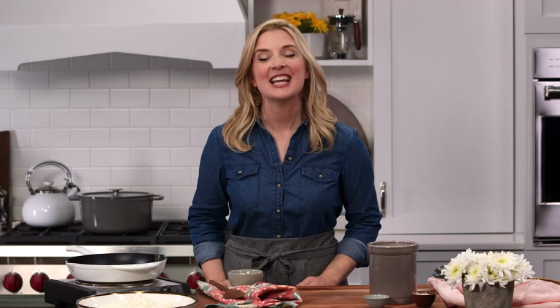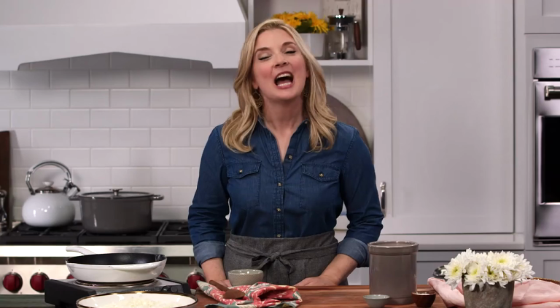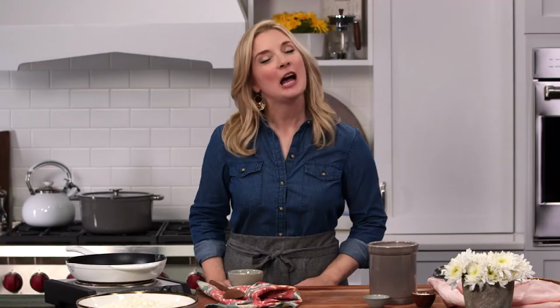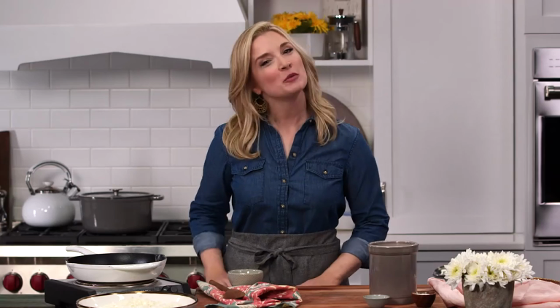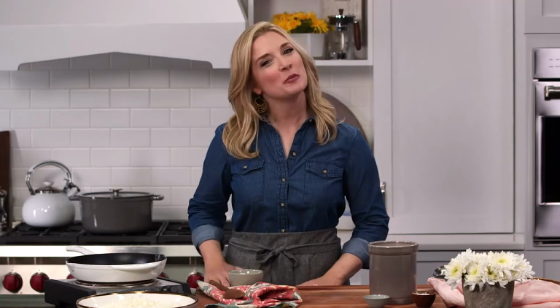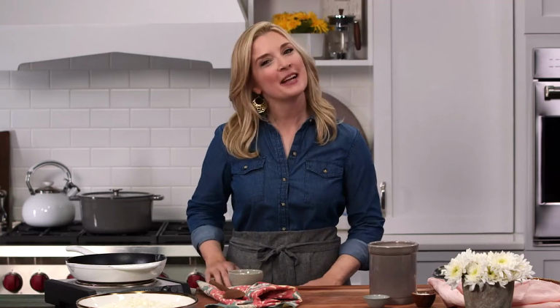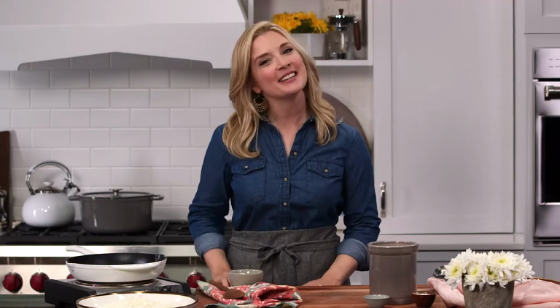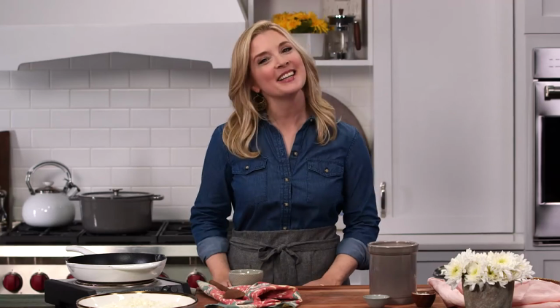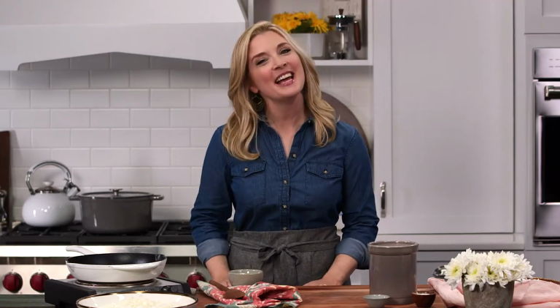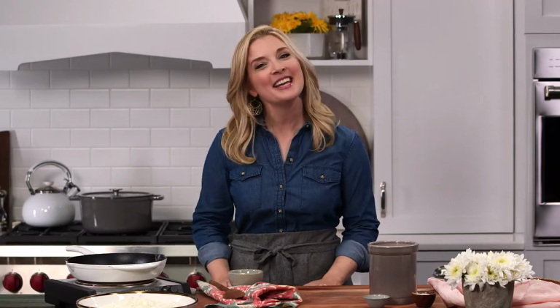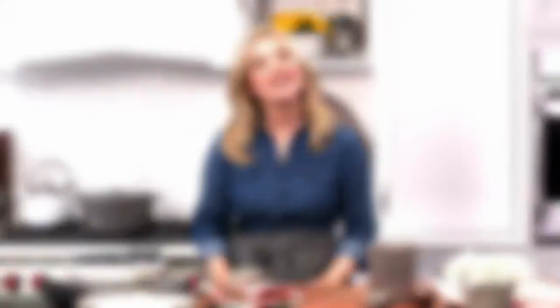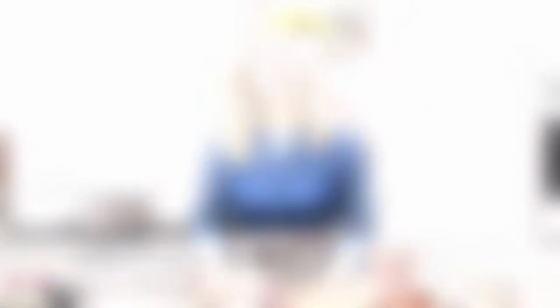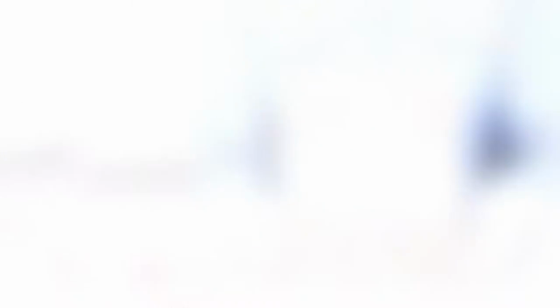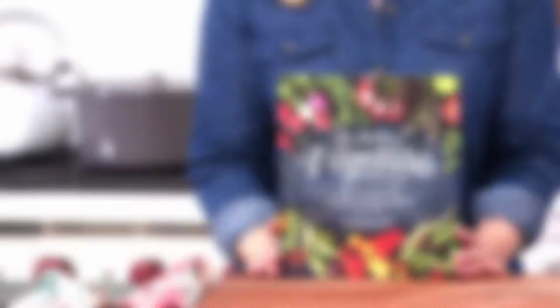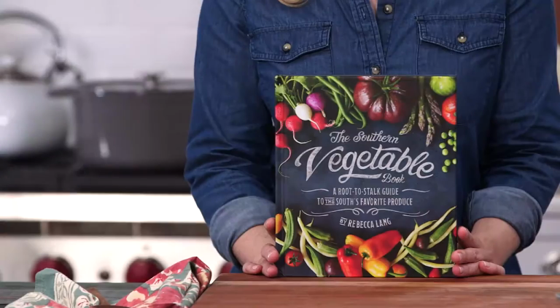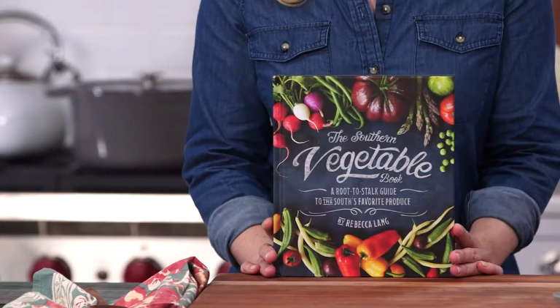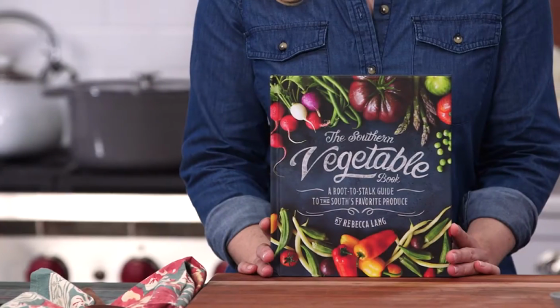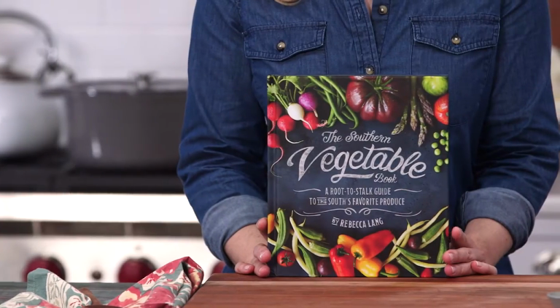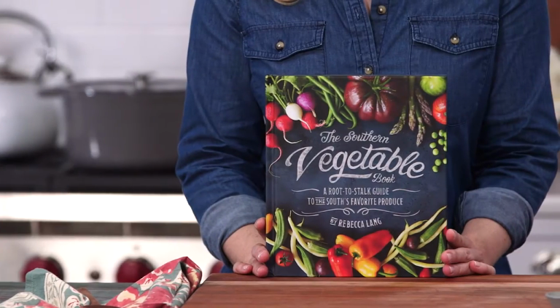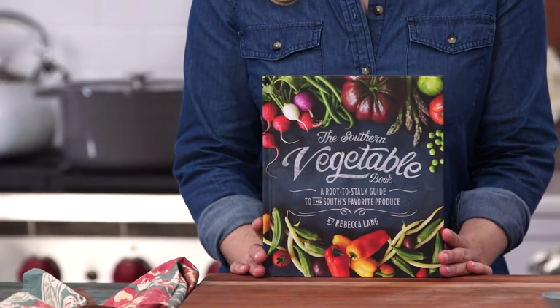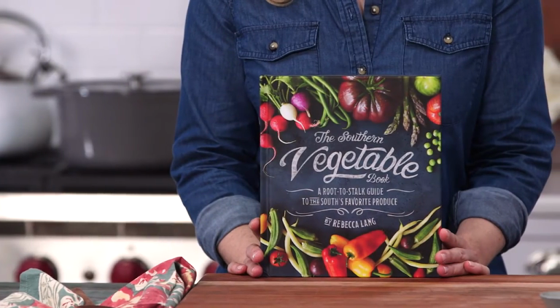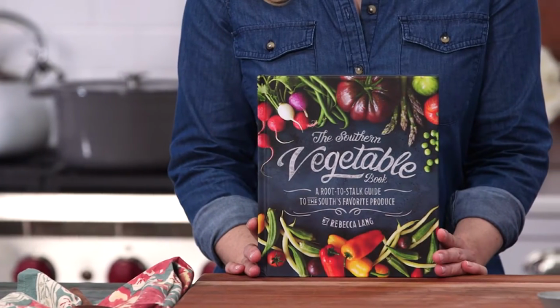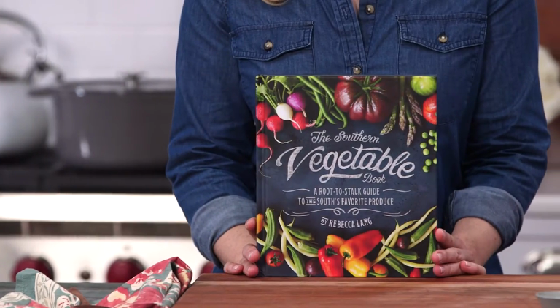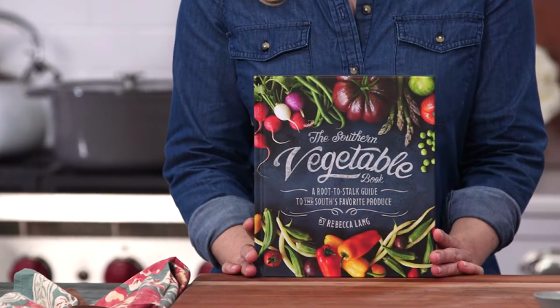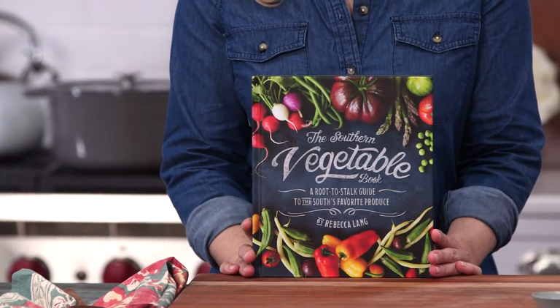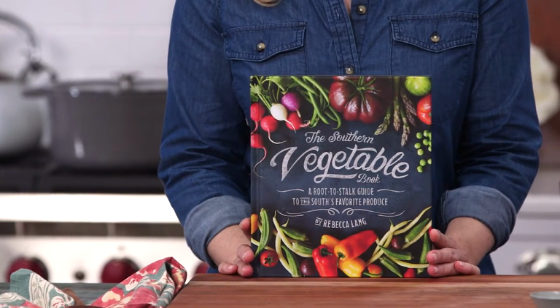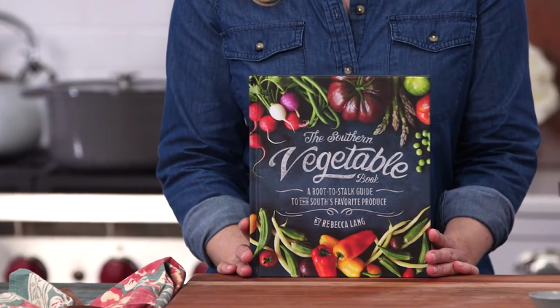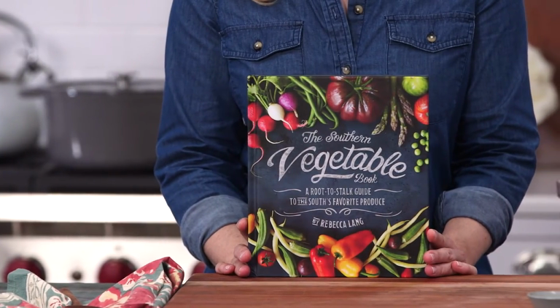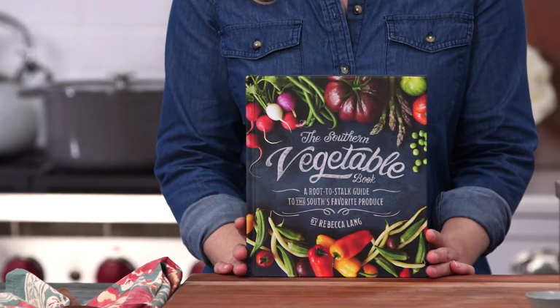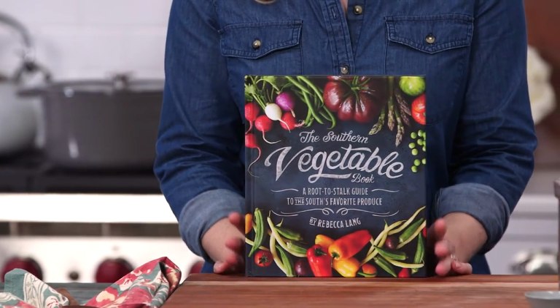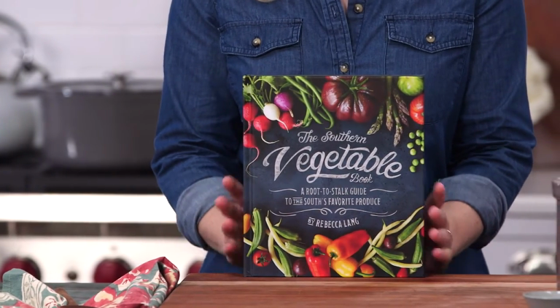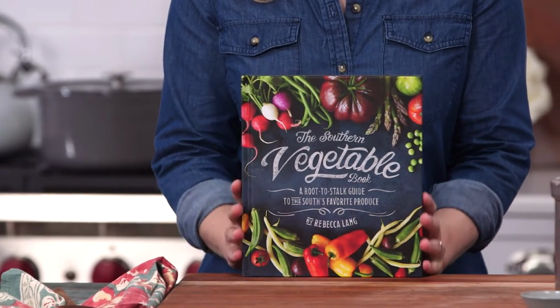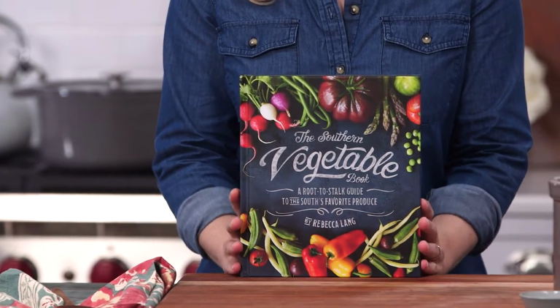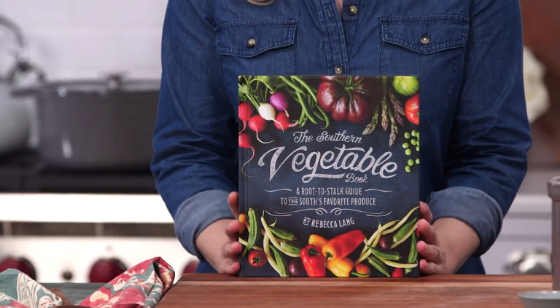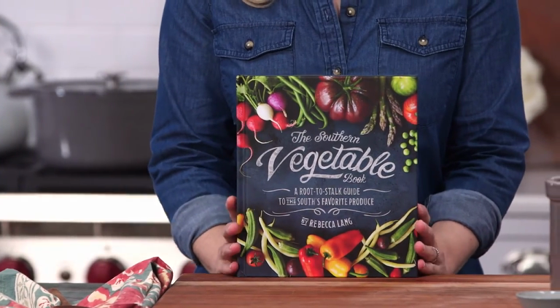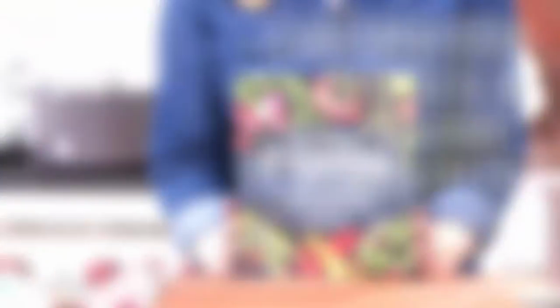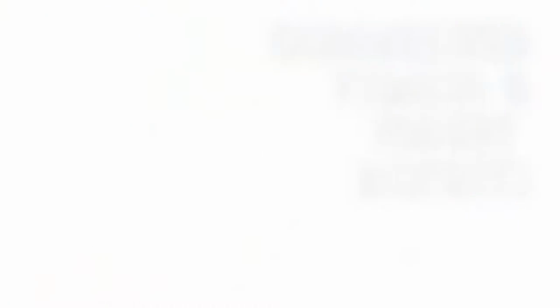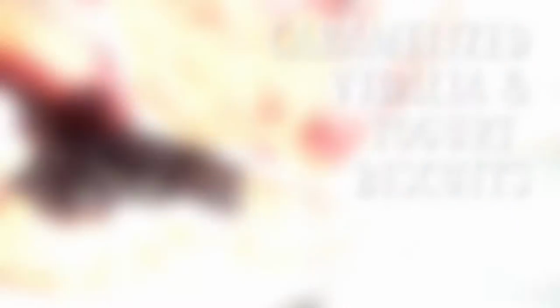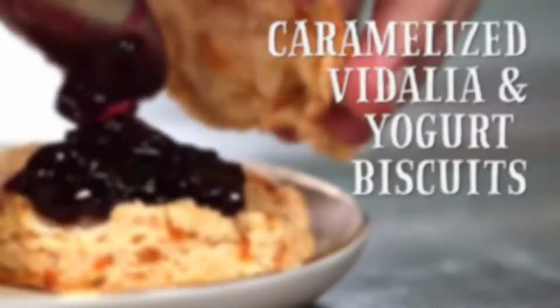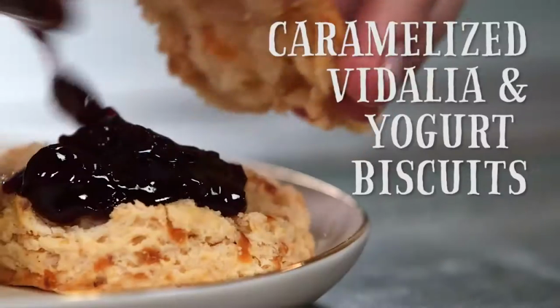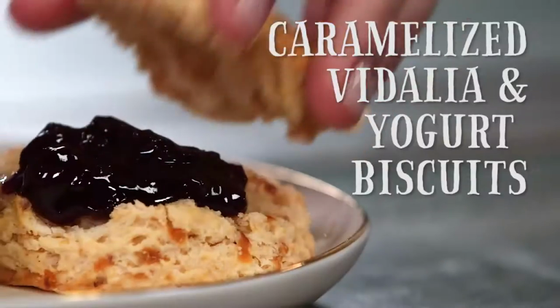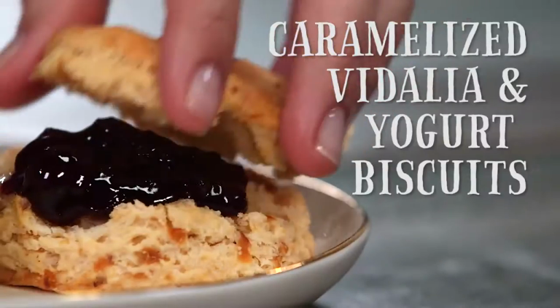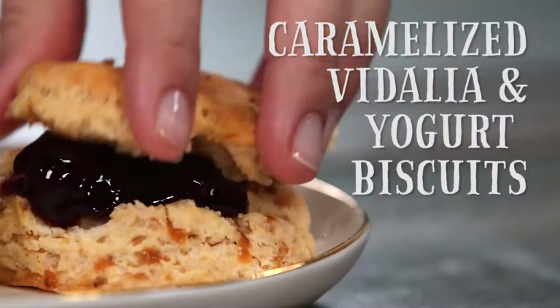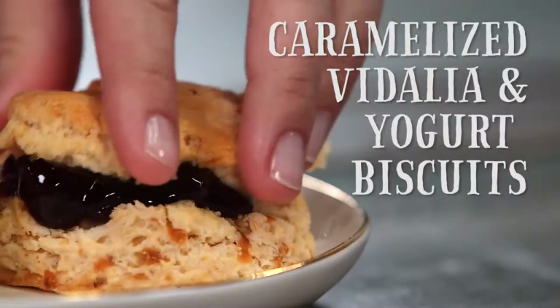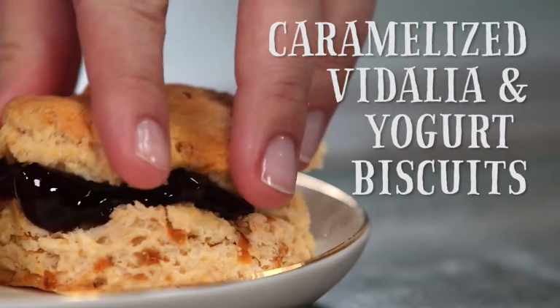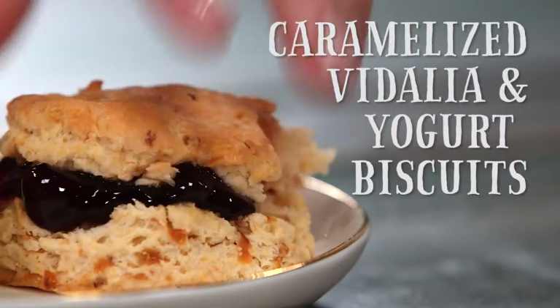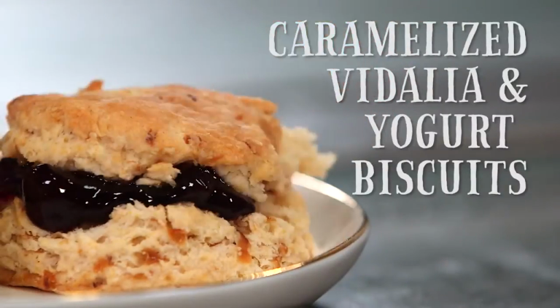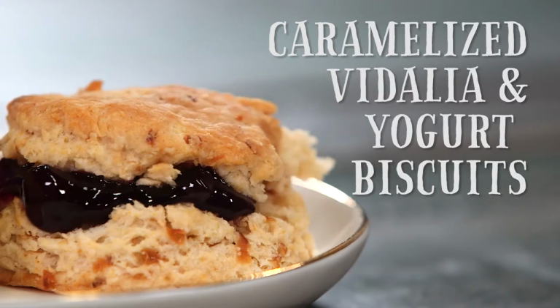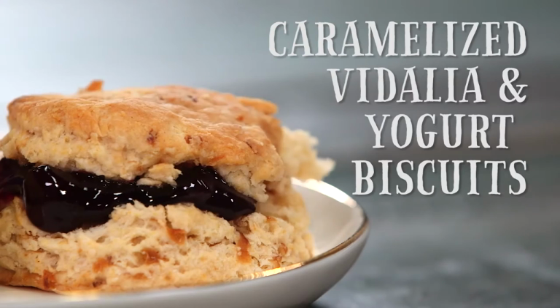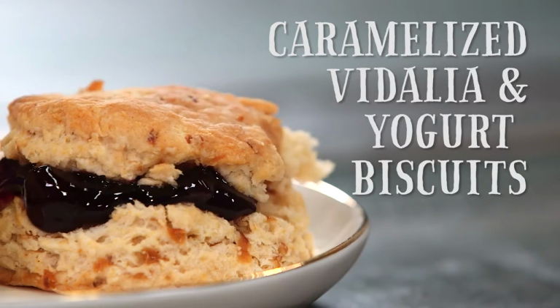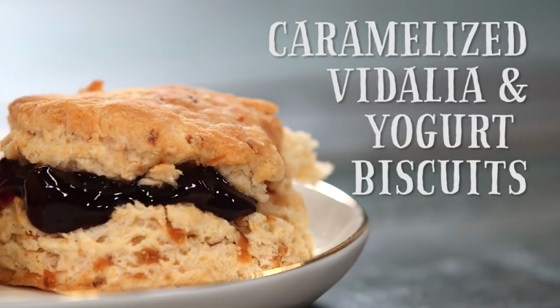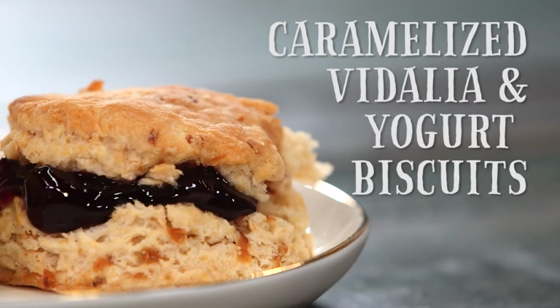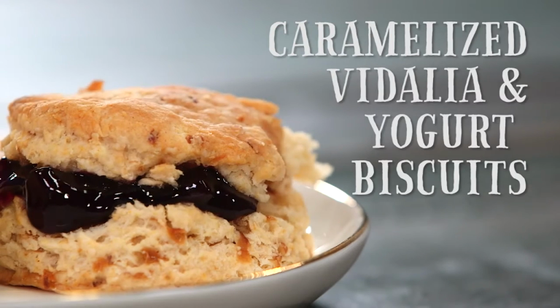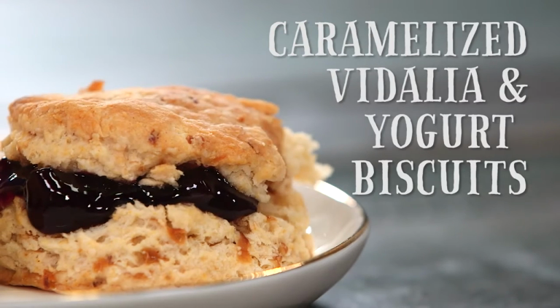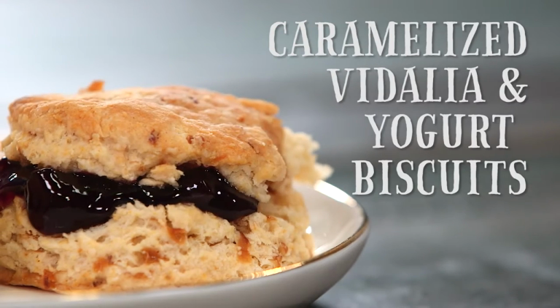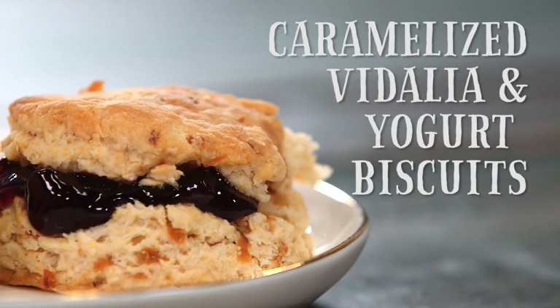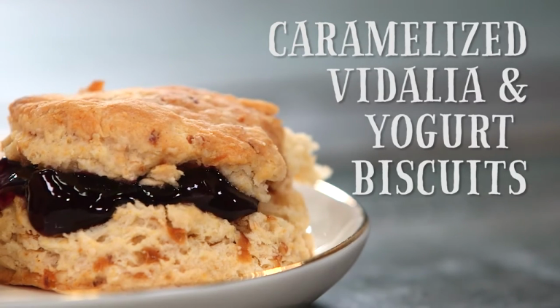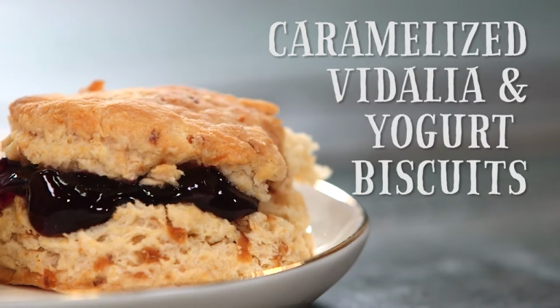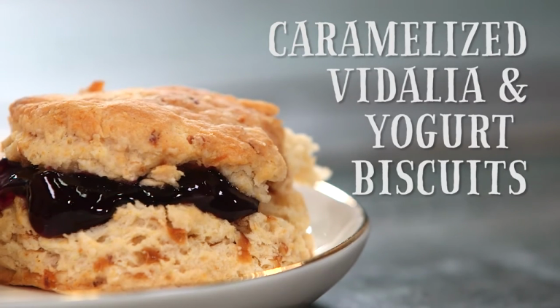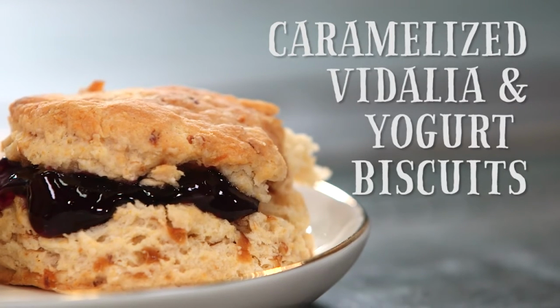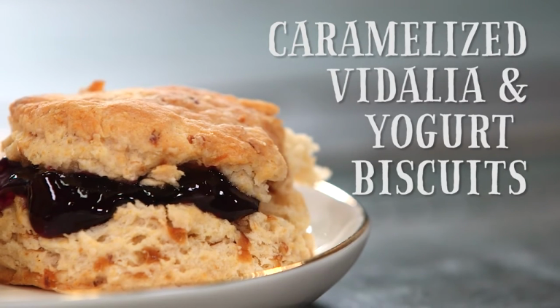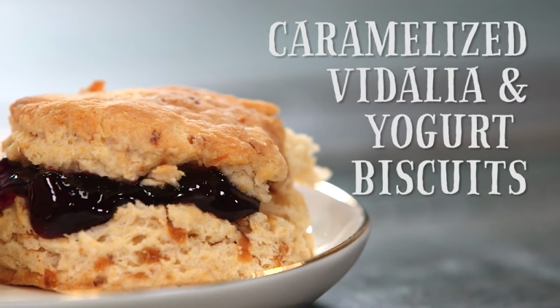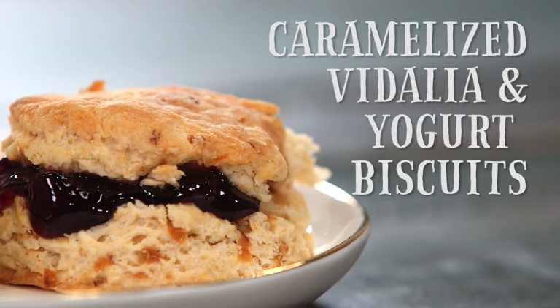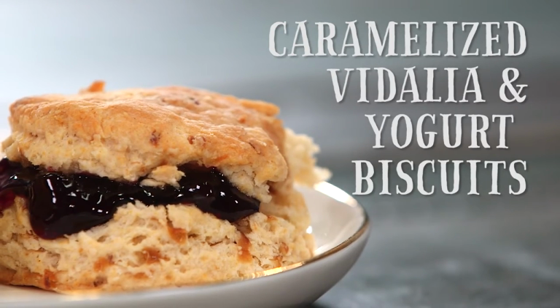I'm Rebecca Lange, author of The Southern Vegetable Book. We're gonna make caramelized Vidalia and yogurt biscuits.